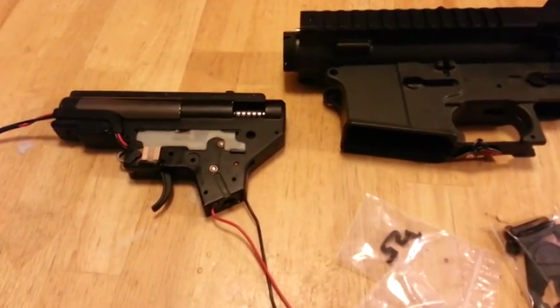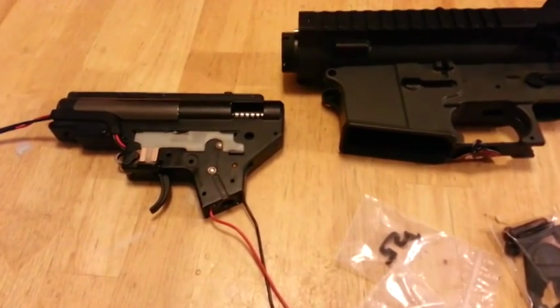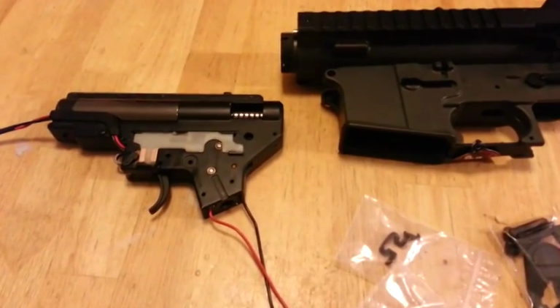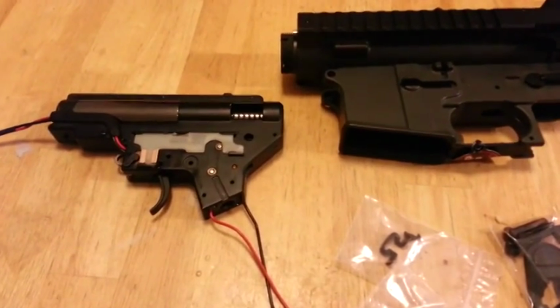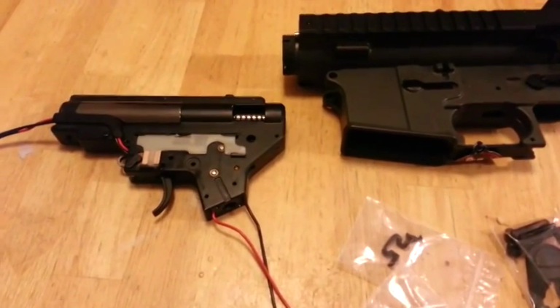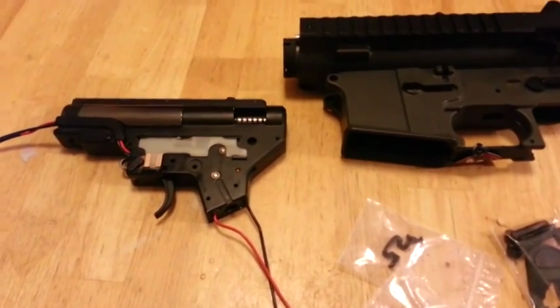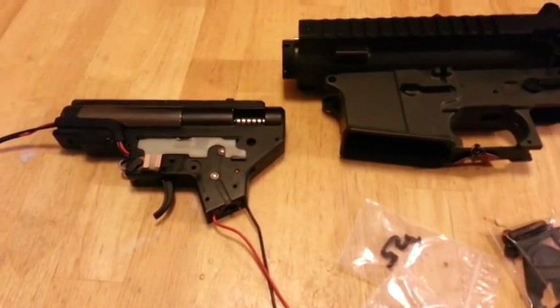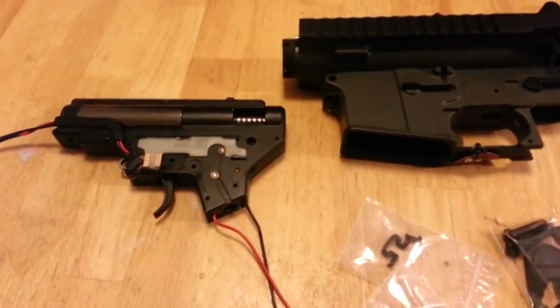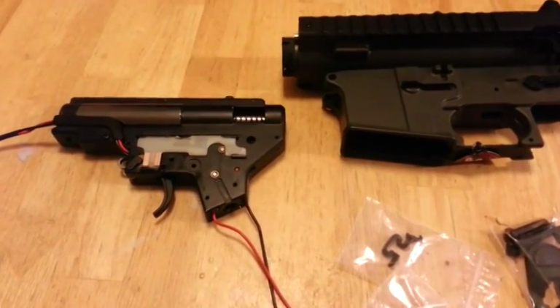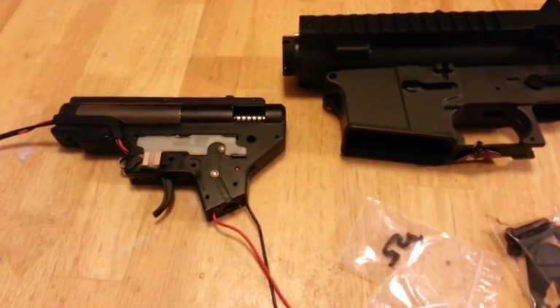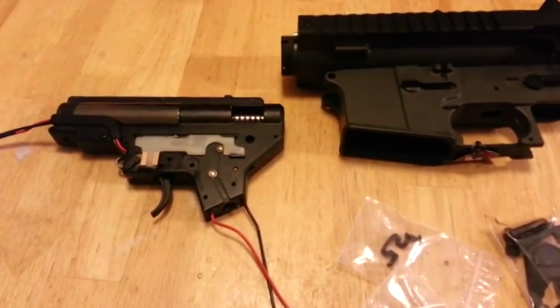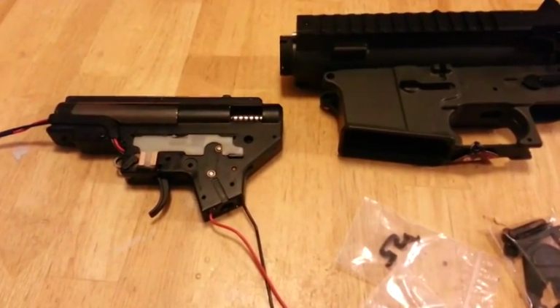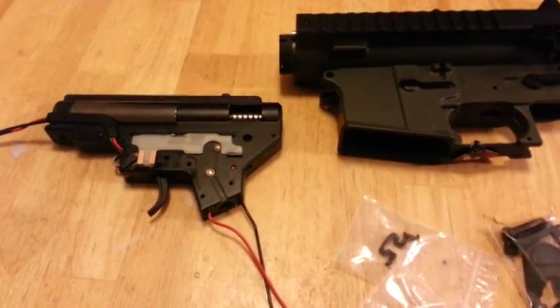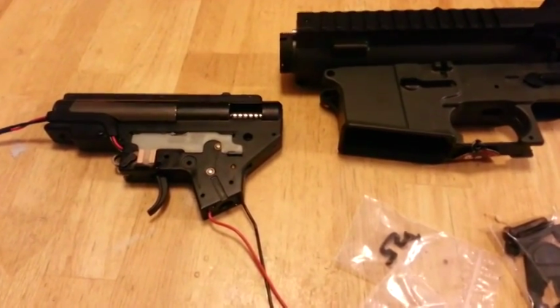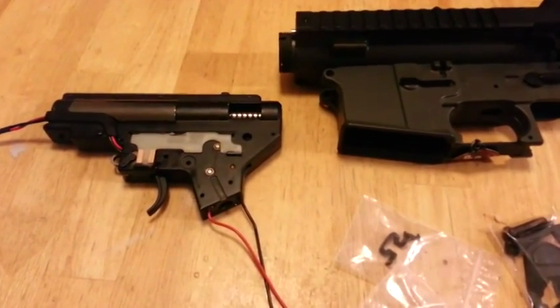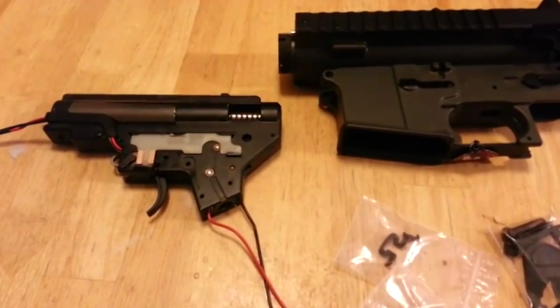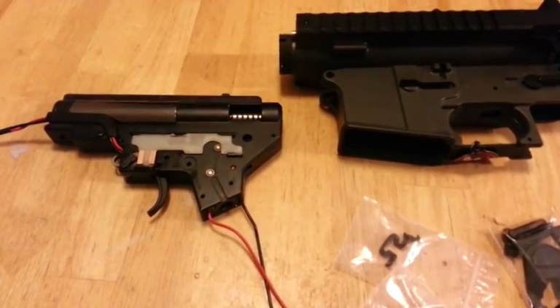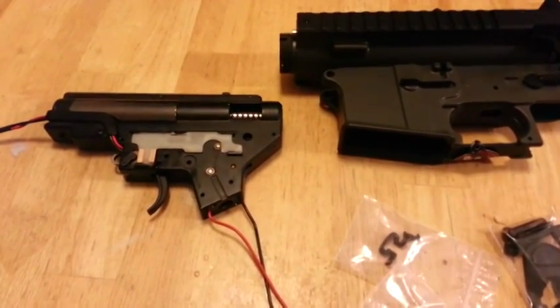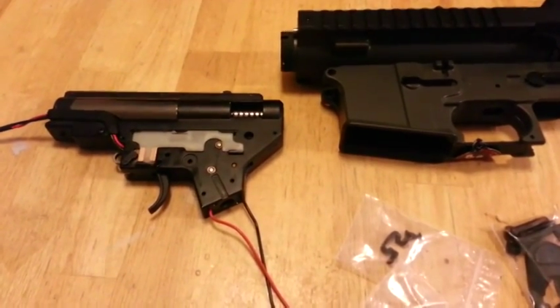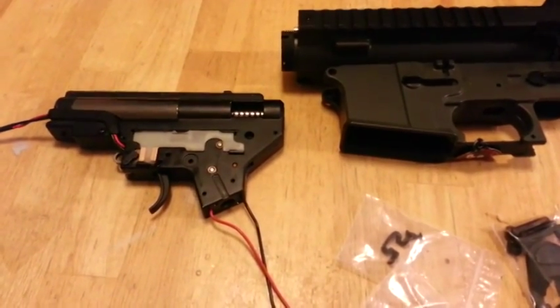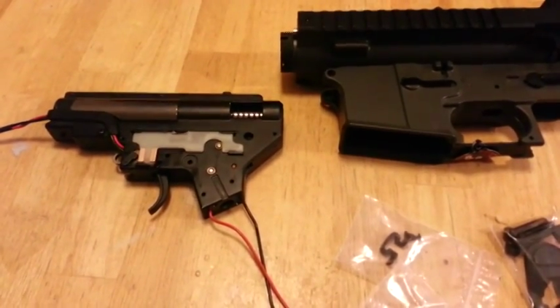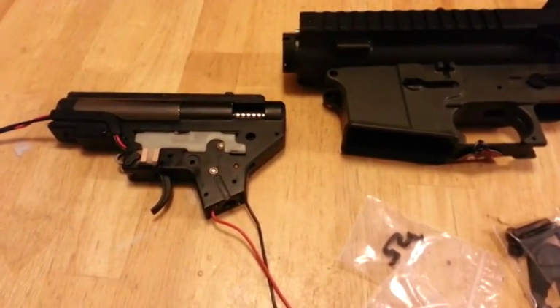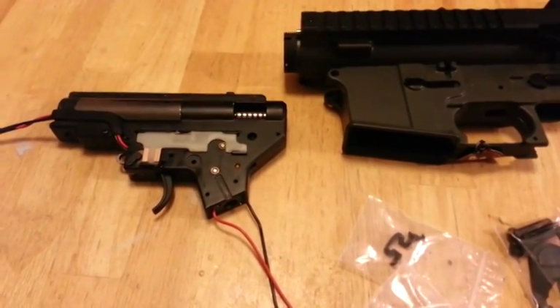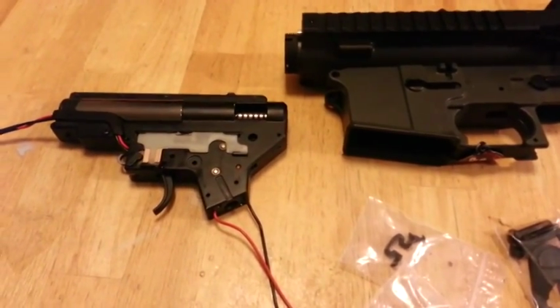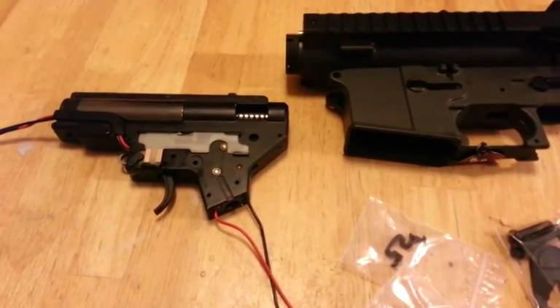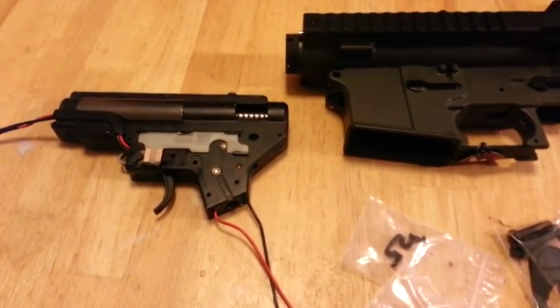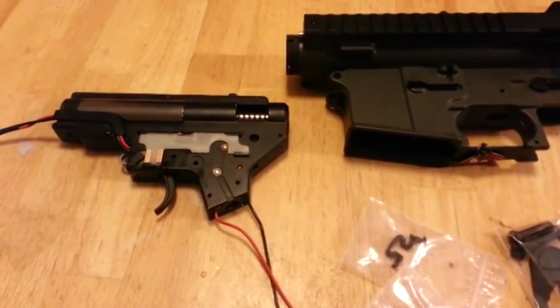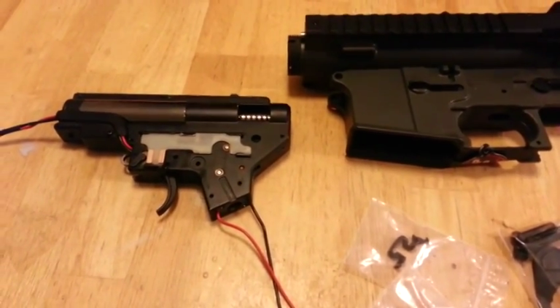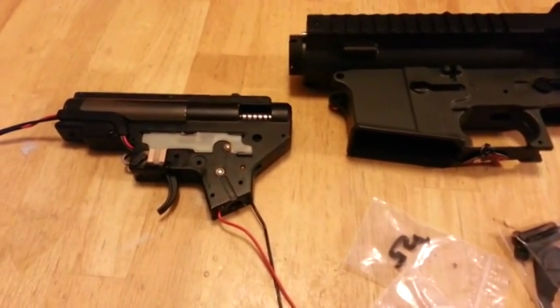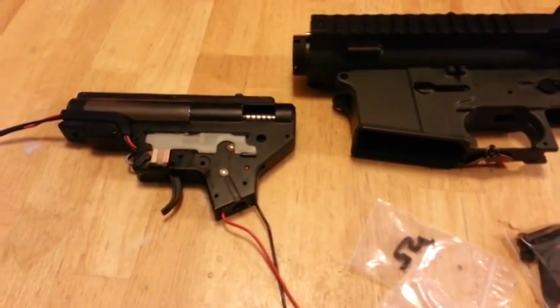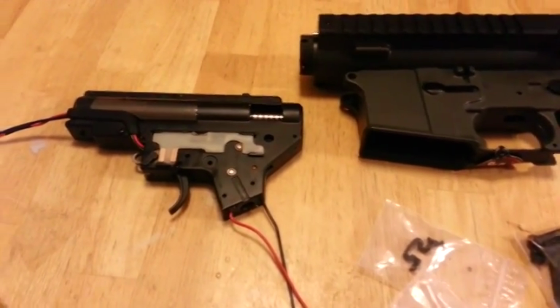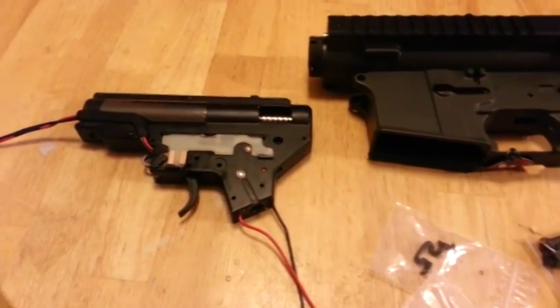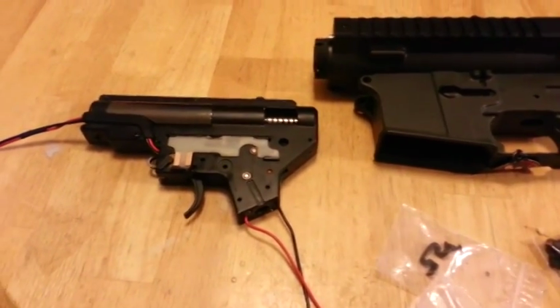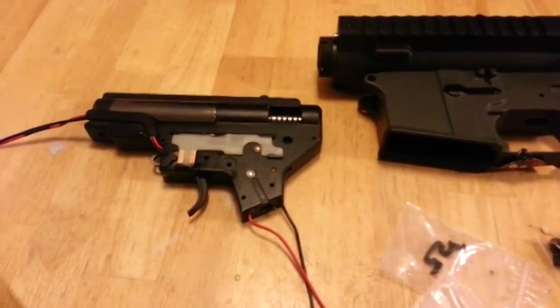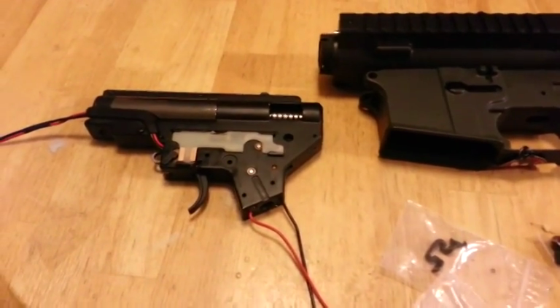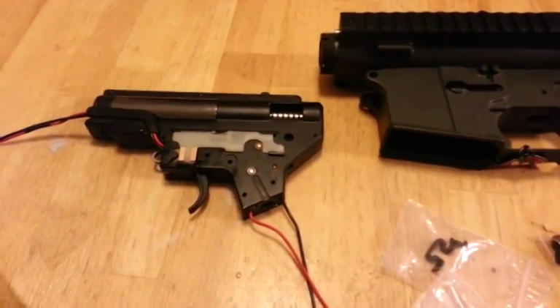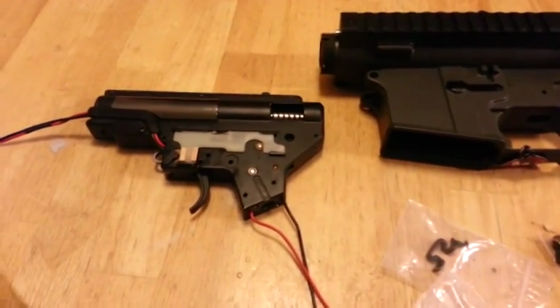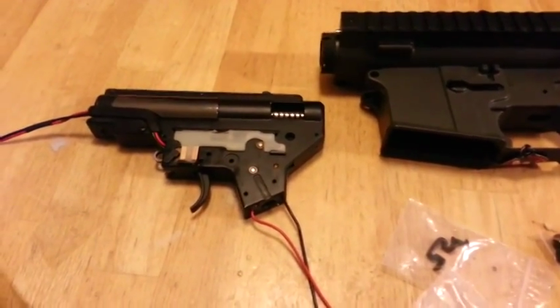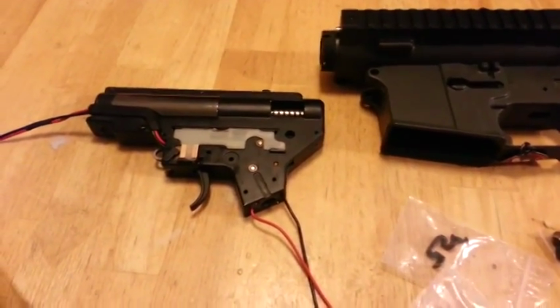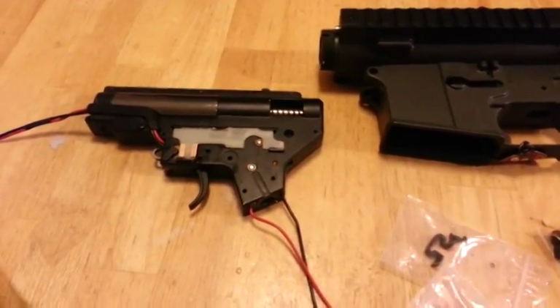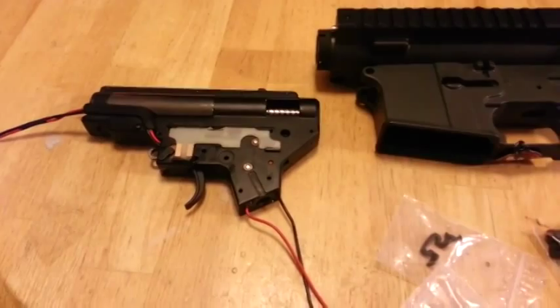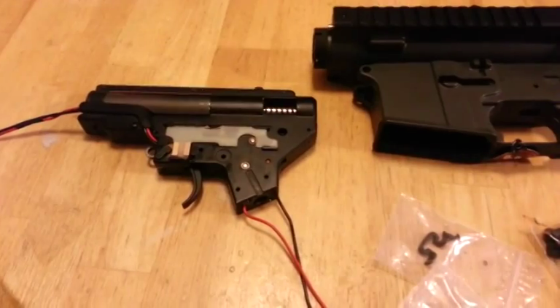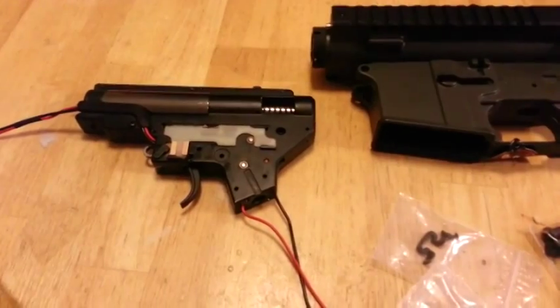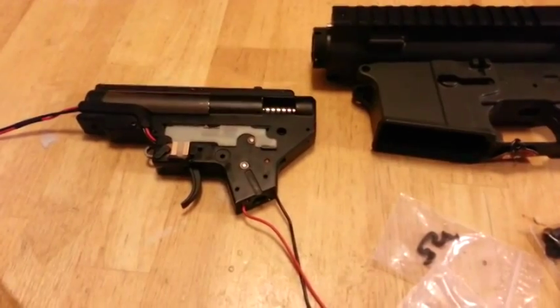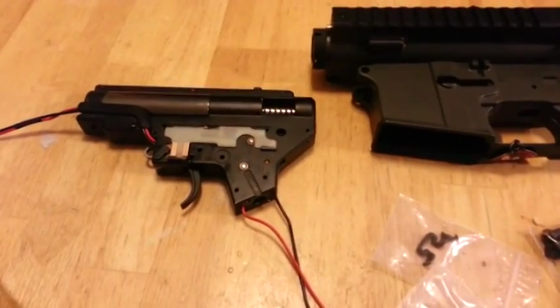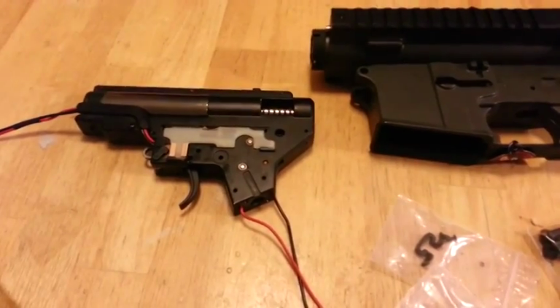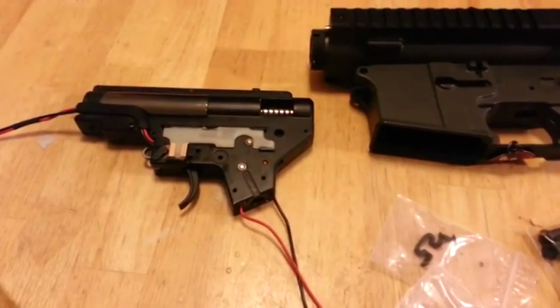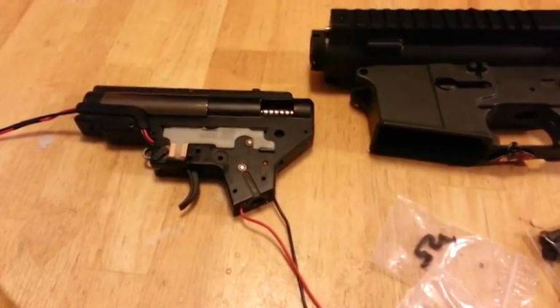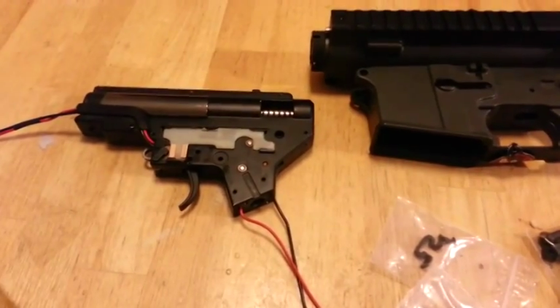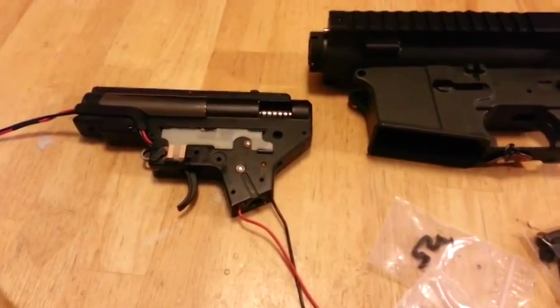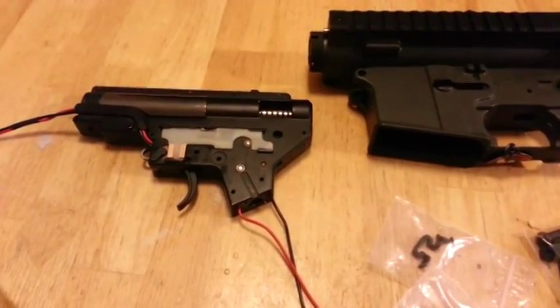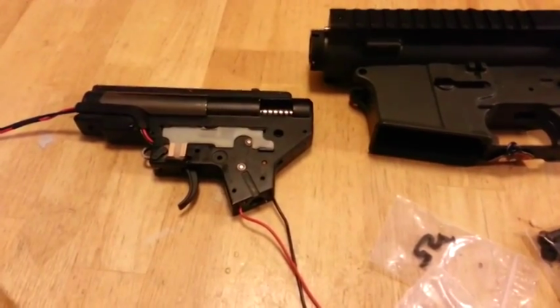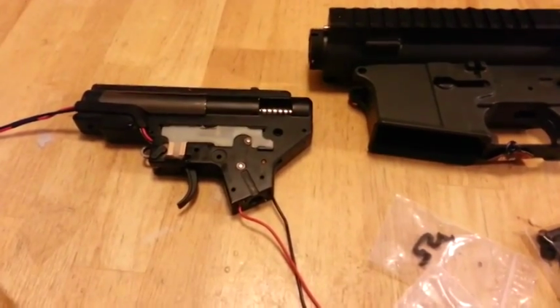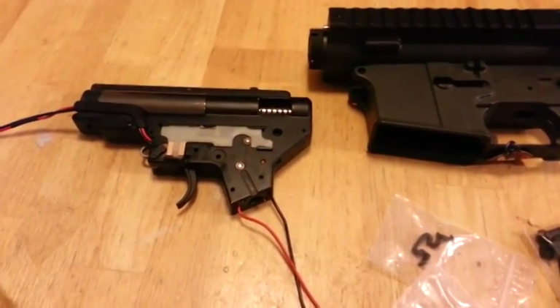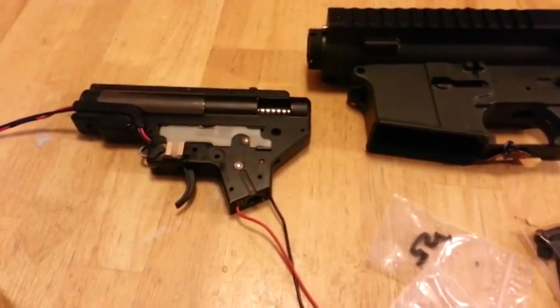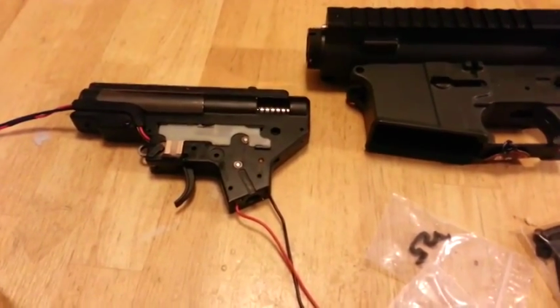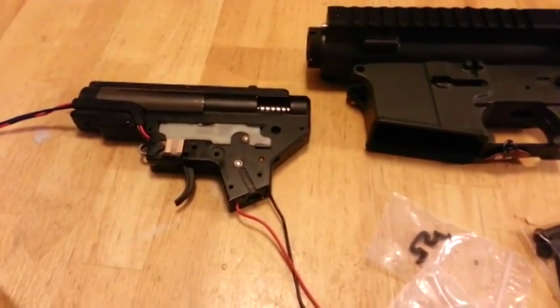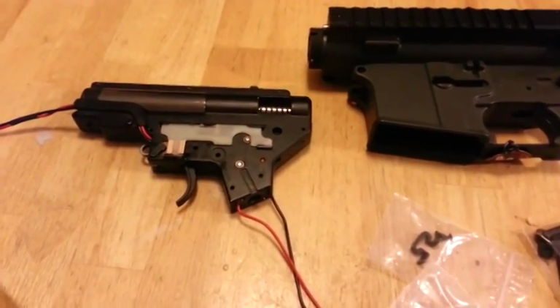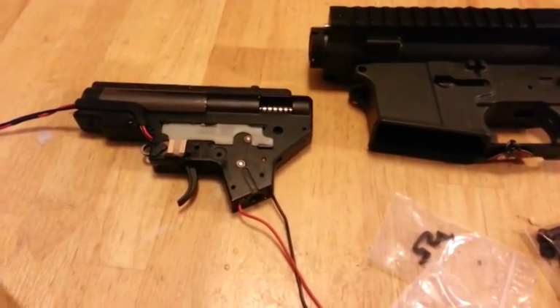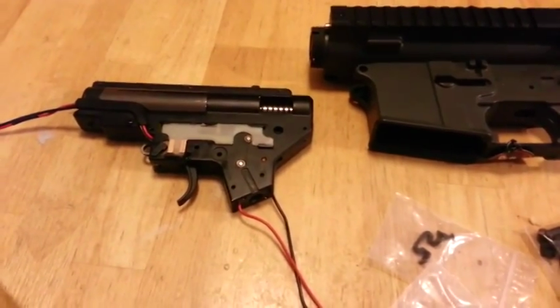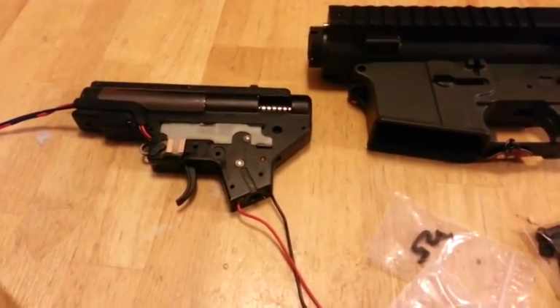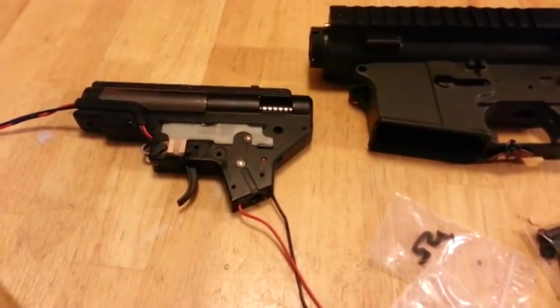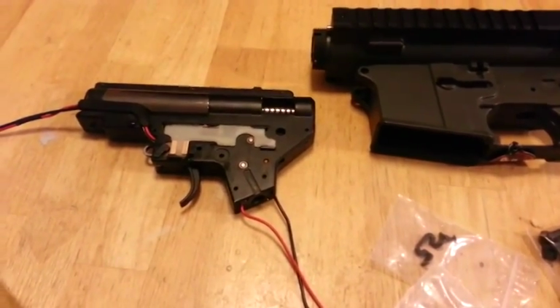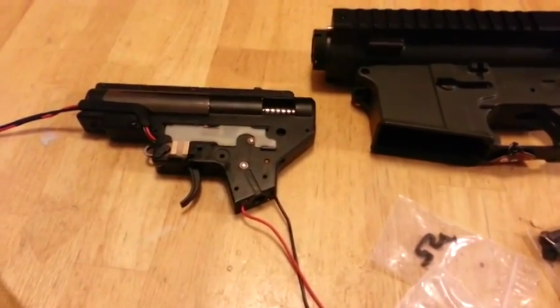Hey everybody, the Airsoft Boneyard here. Got some really cool stuff for the holidays.